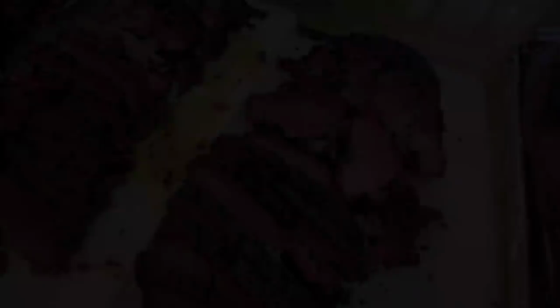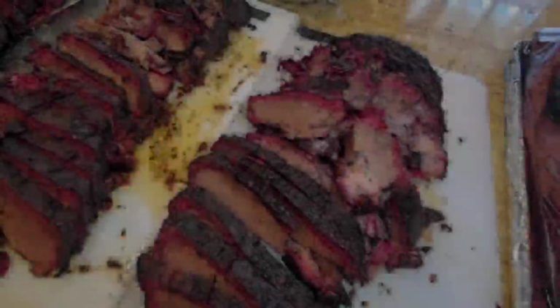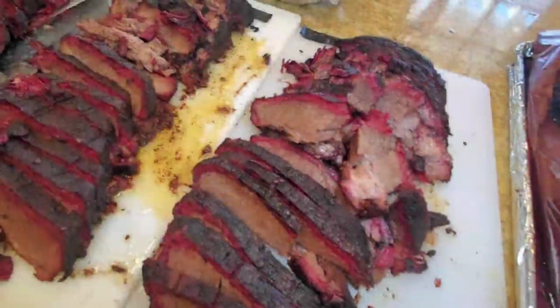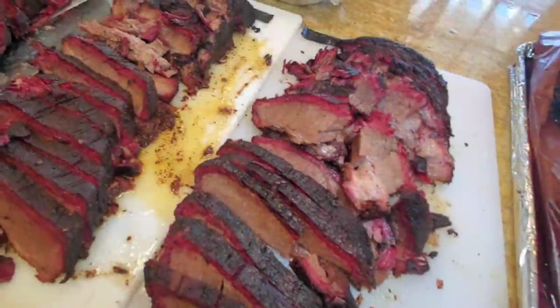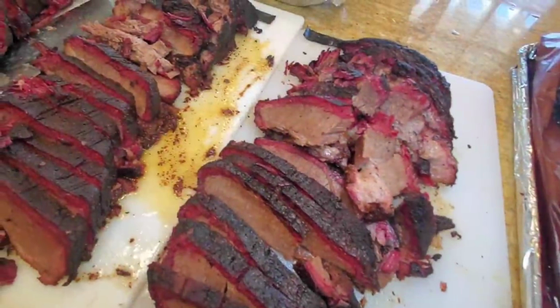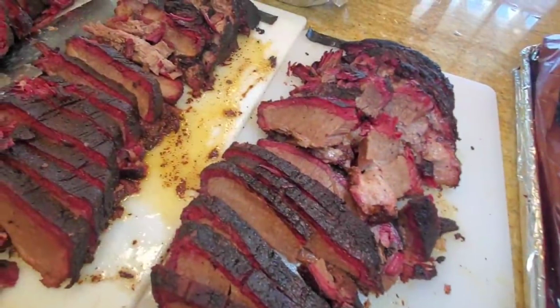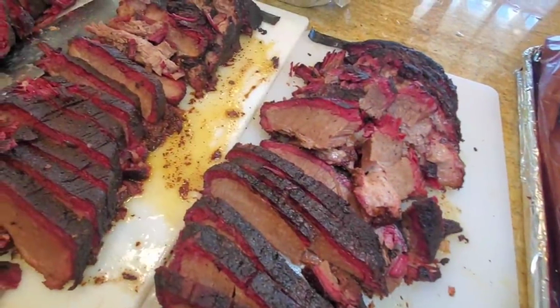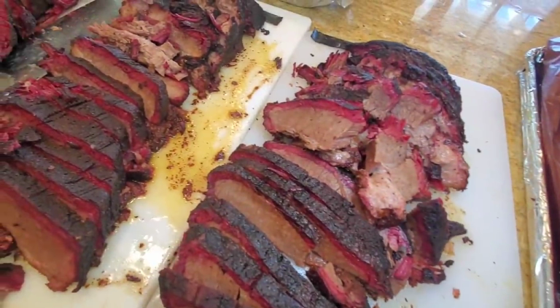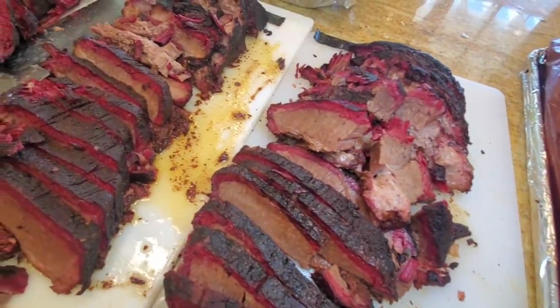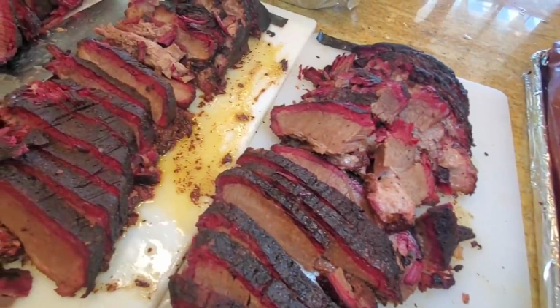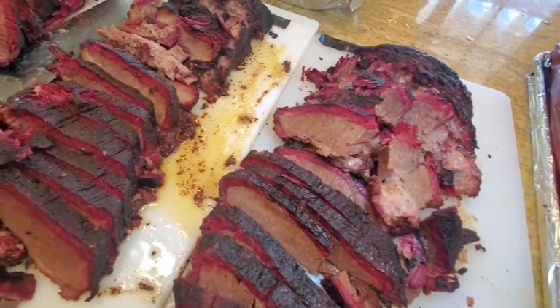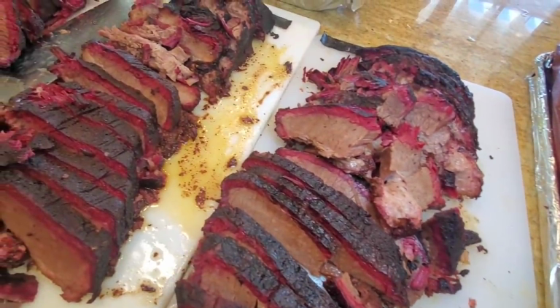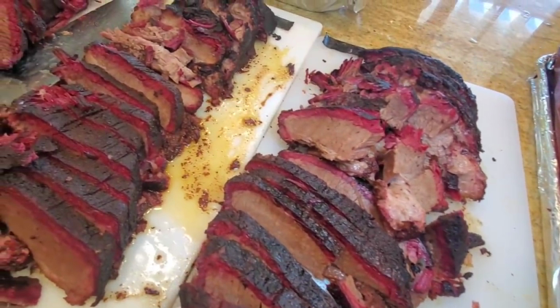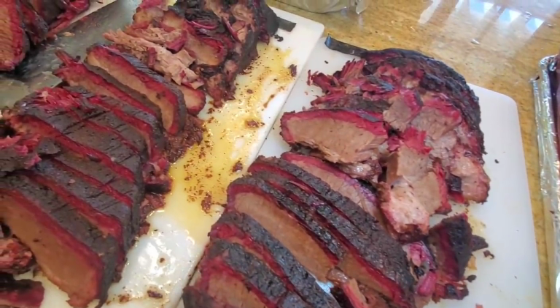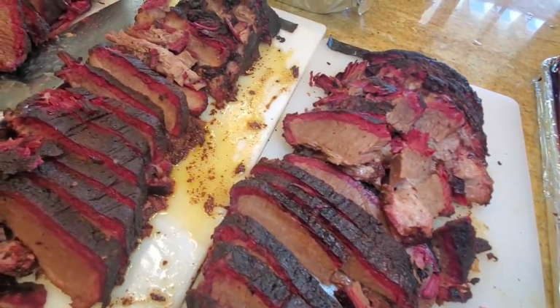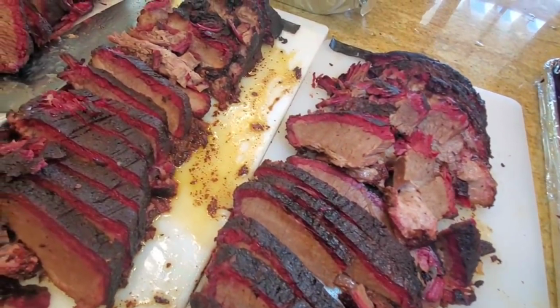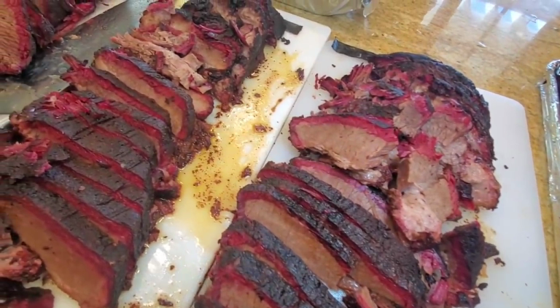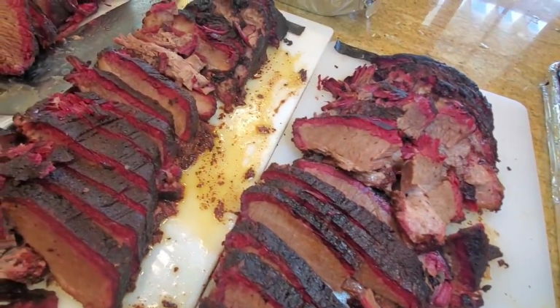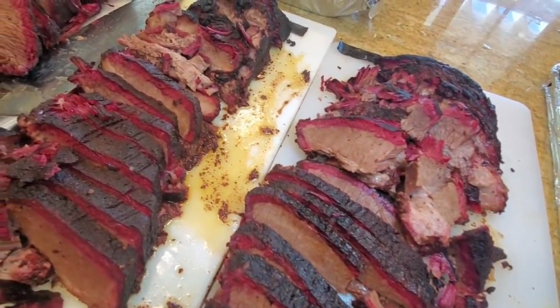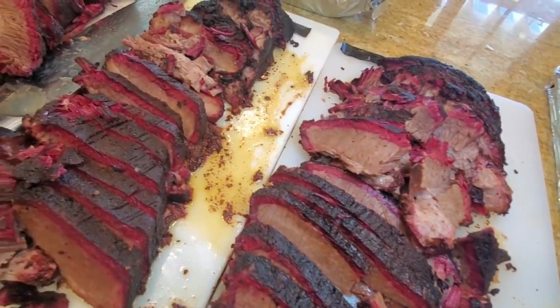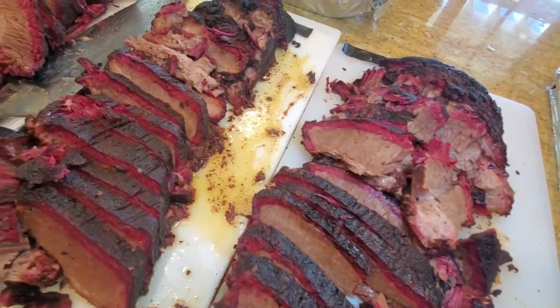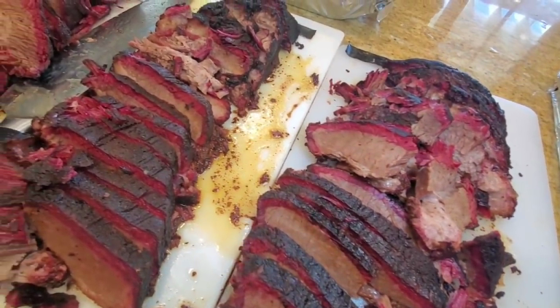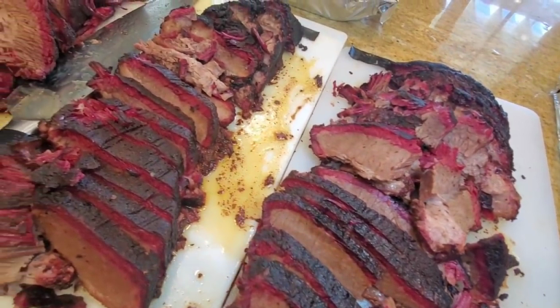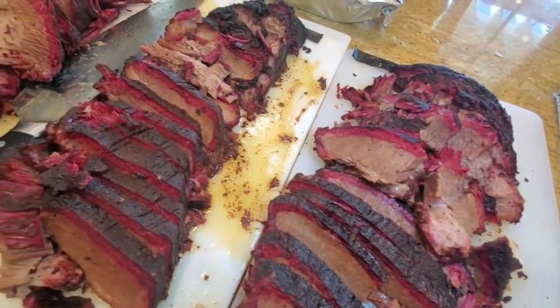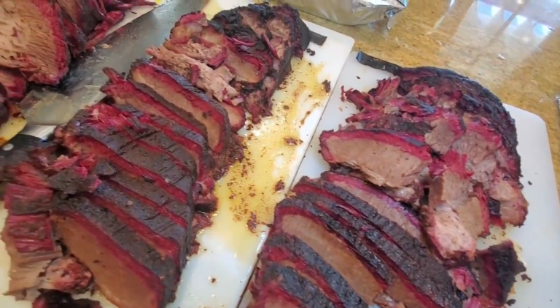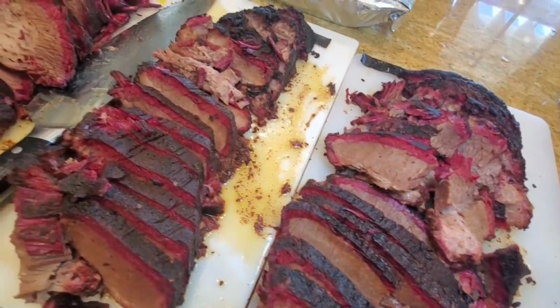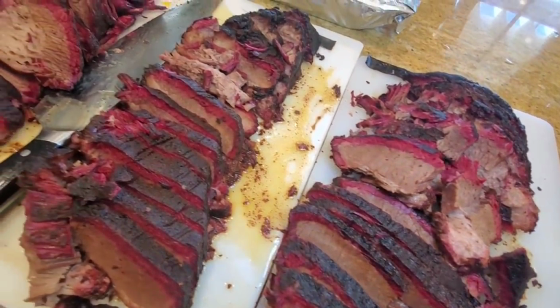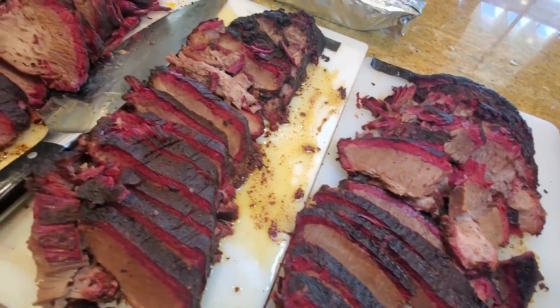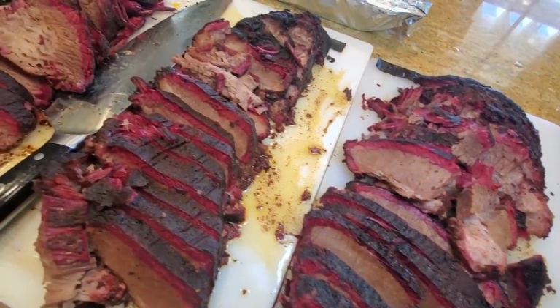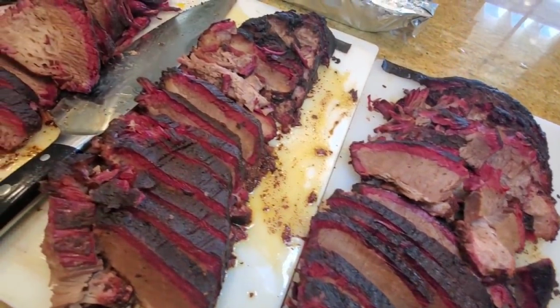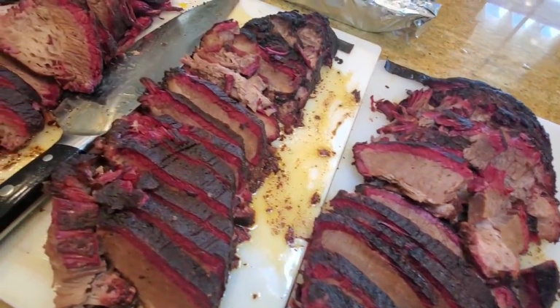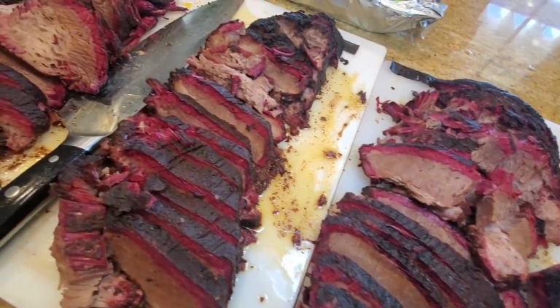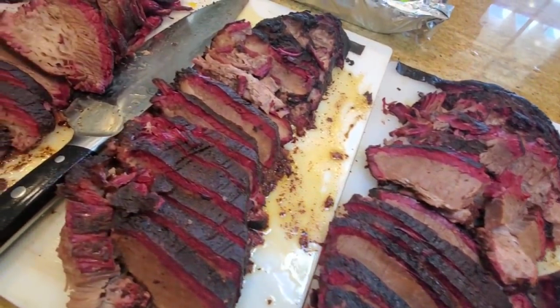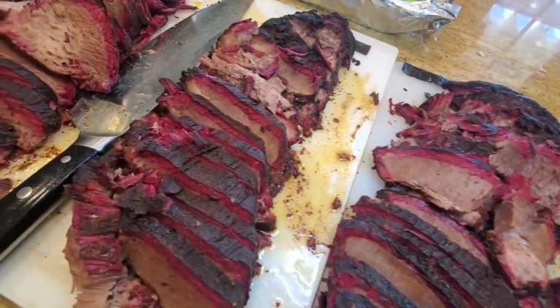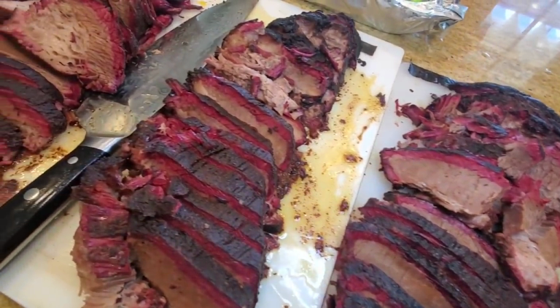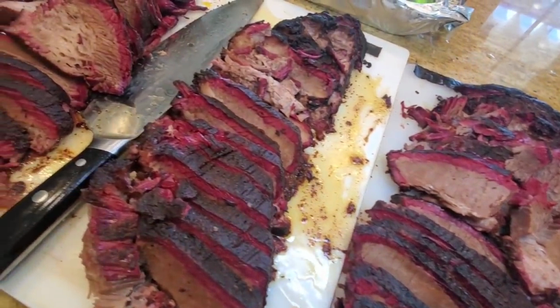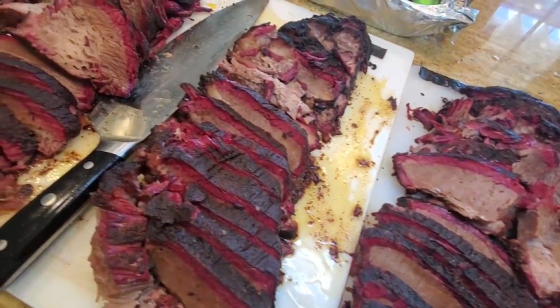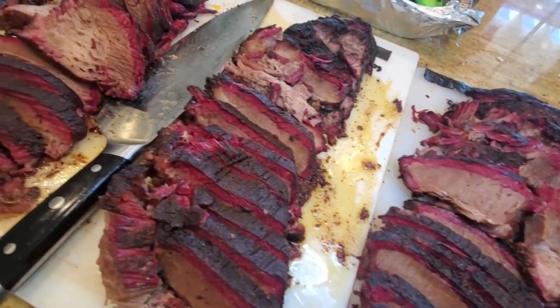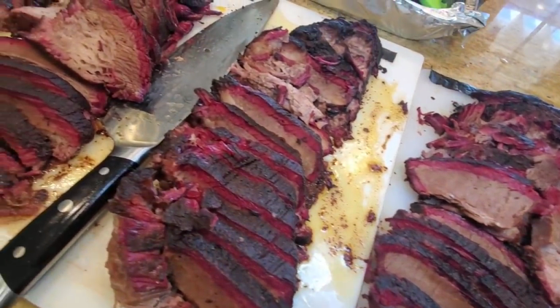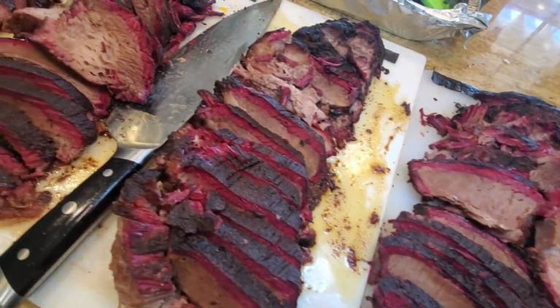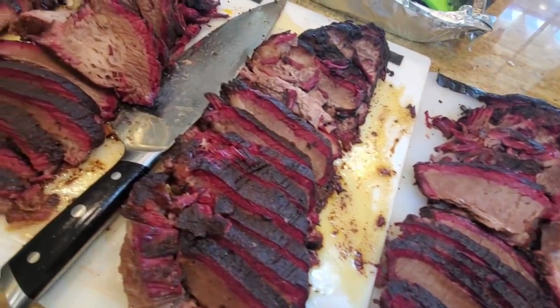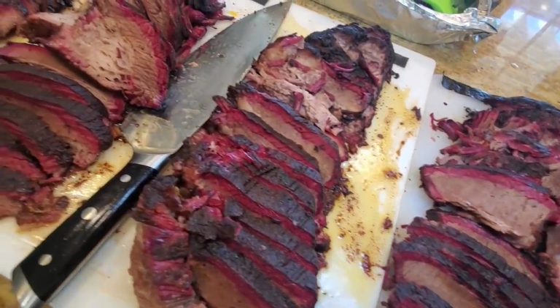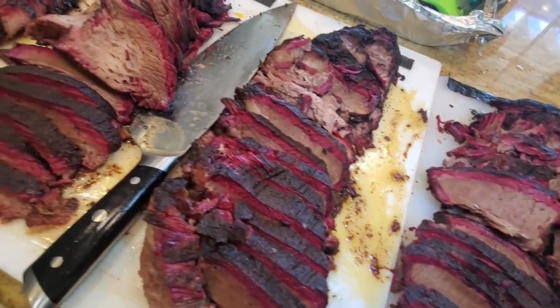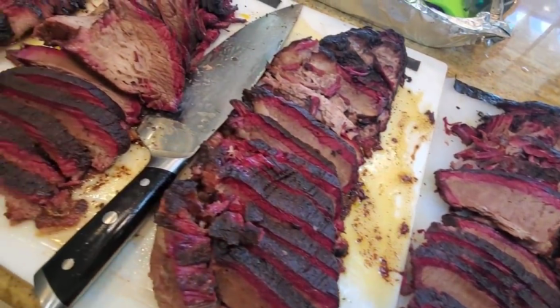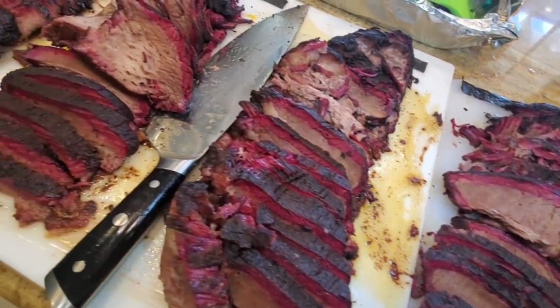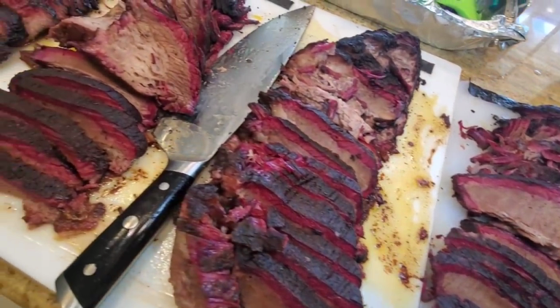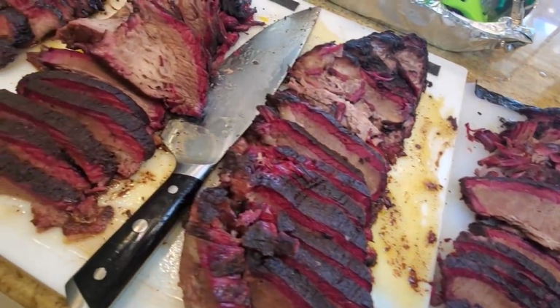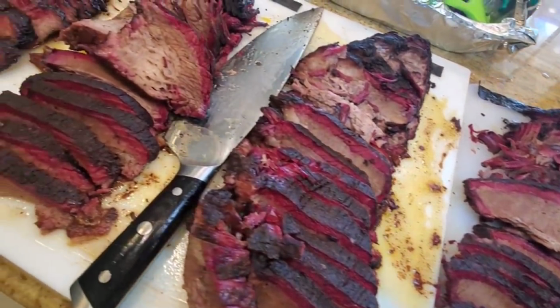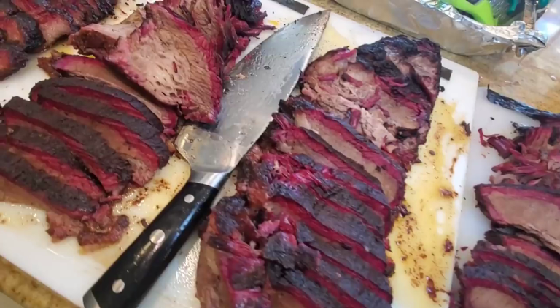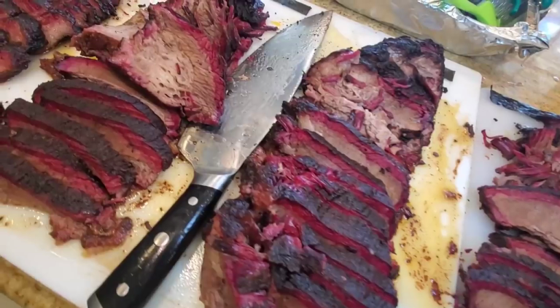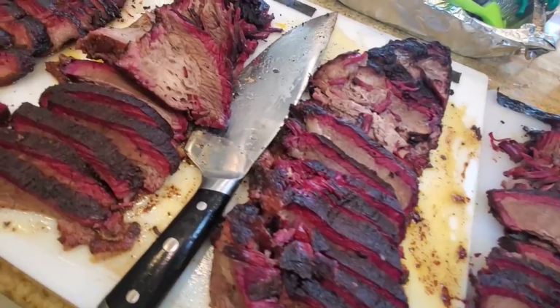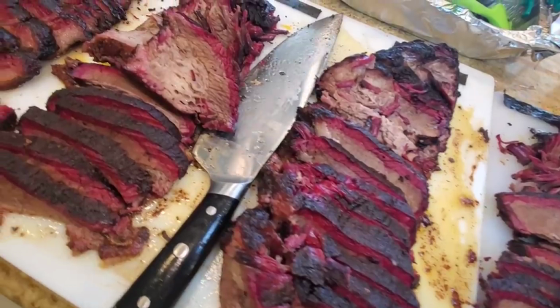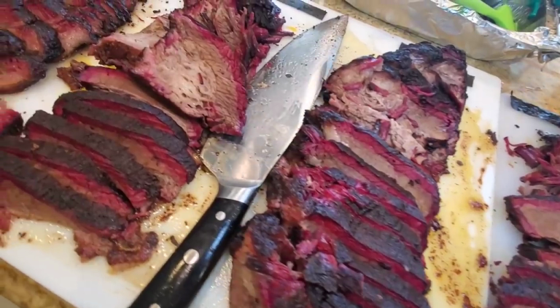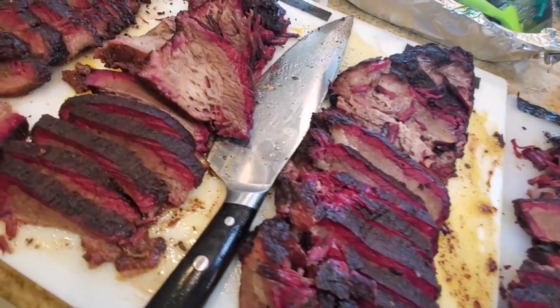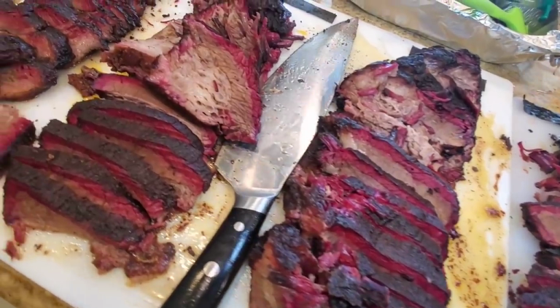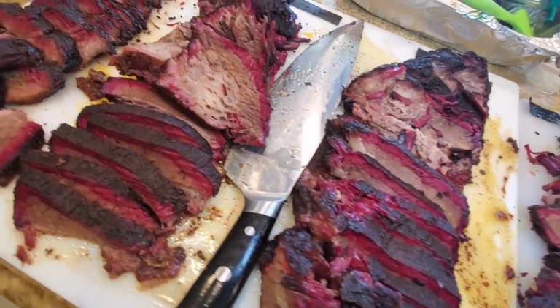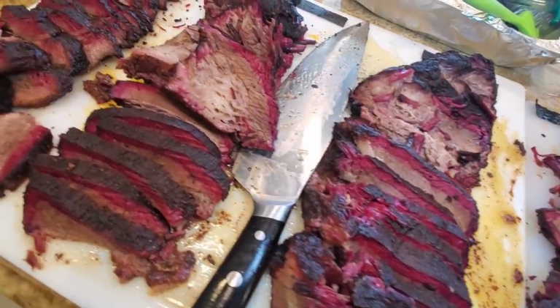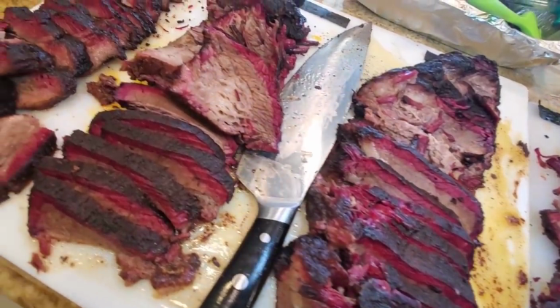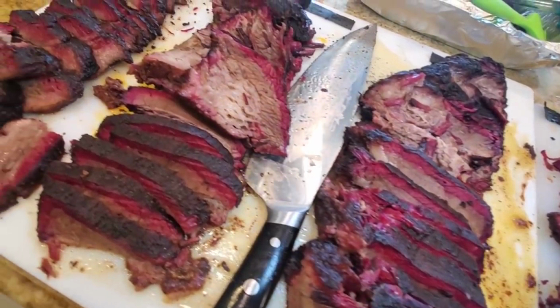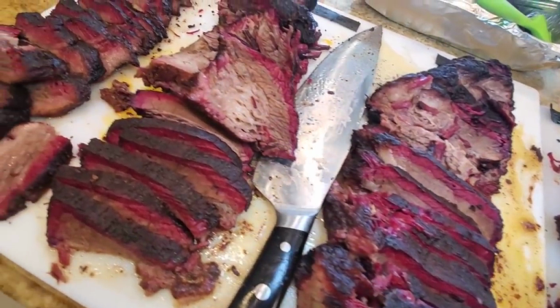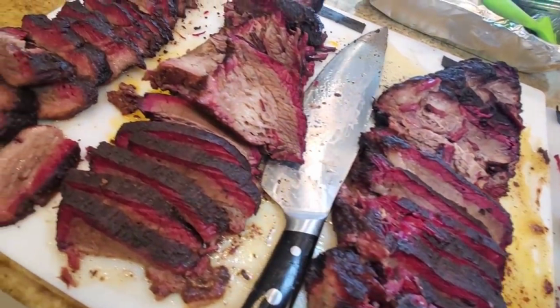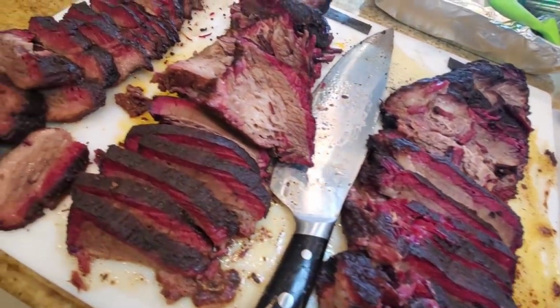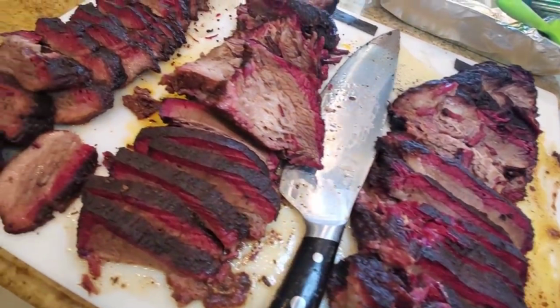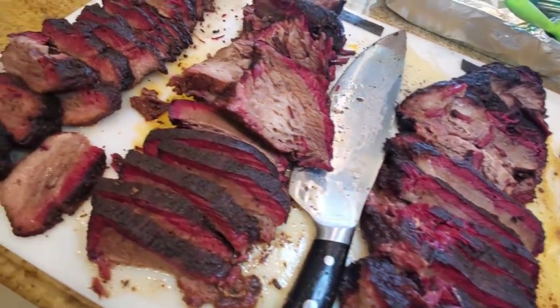Hey everybody, it's Harry from Slam with Daddy BBQ, the YouTube channel that teaches you how to master barbecue so you can spread barbecue love.